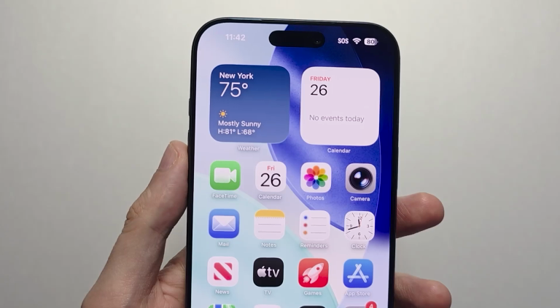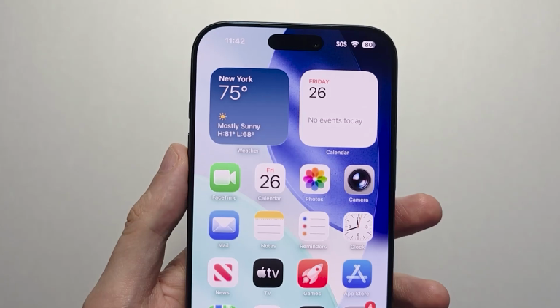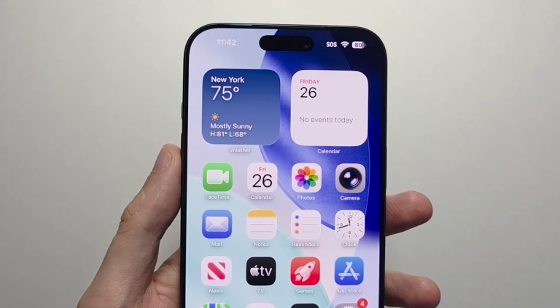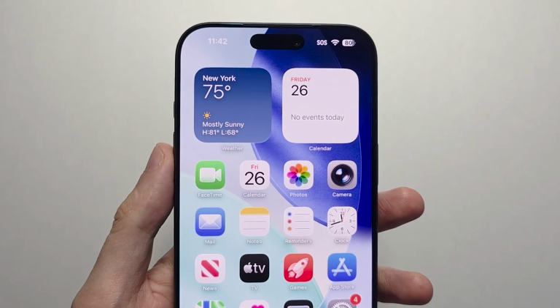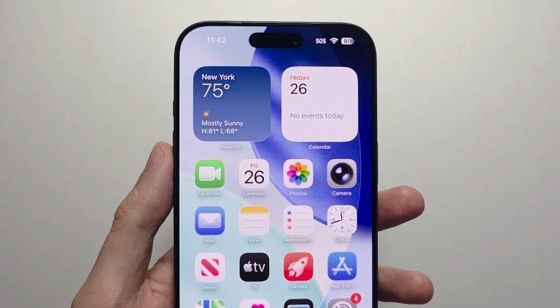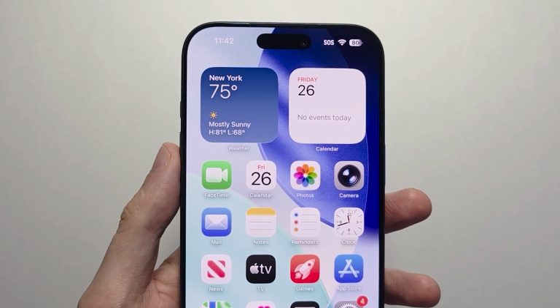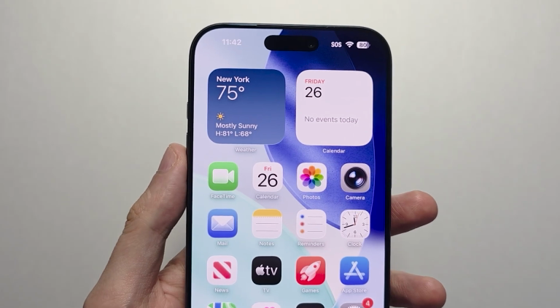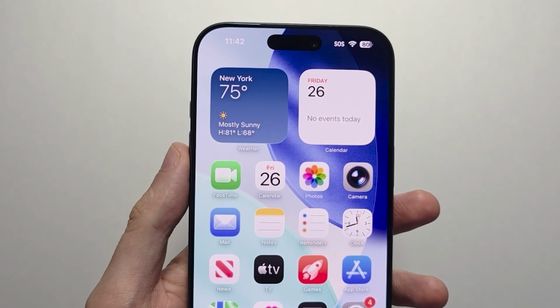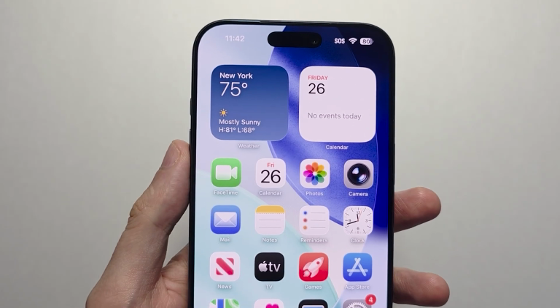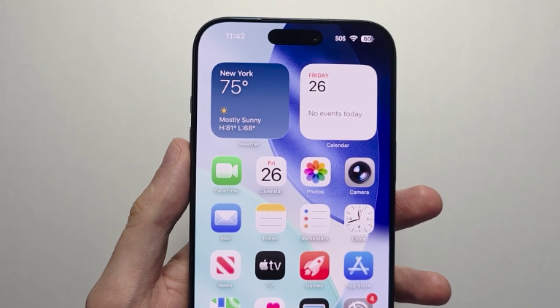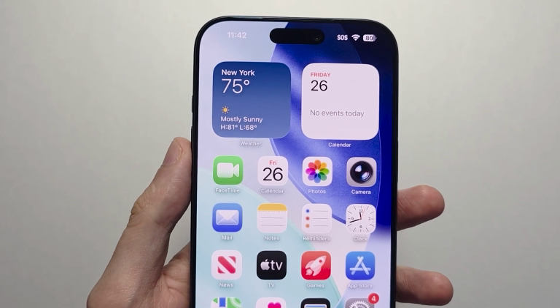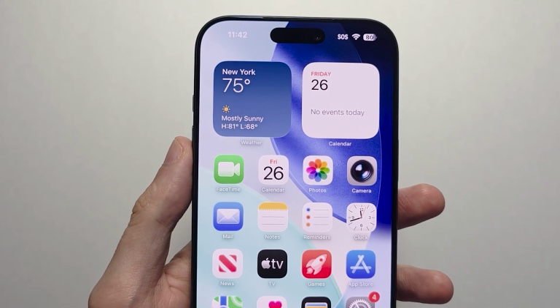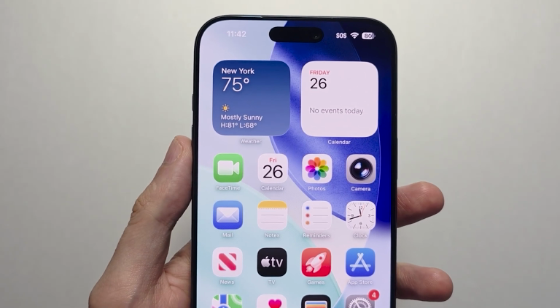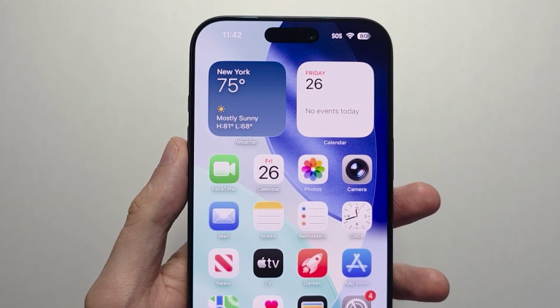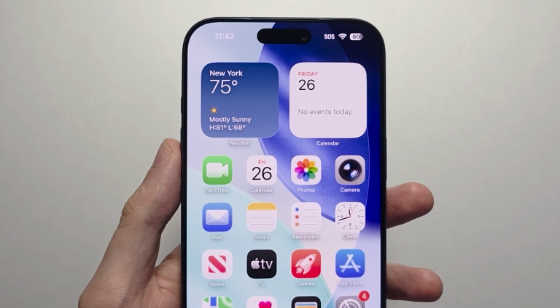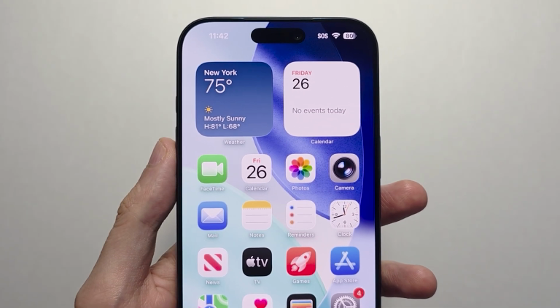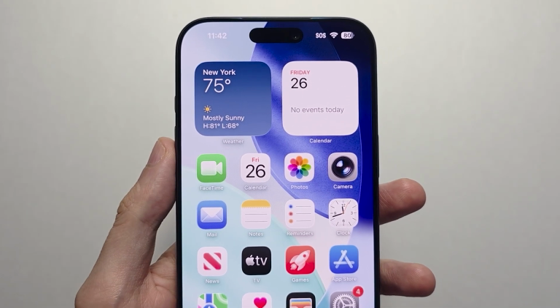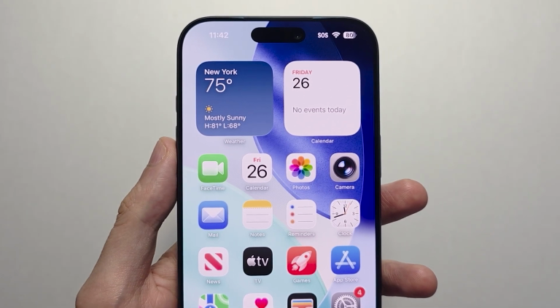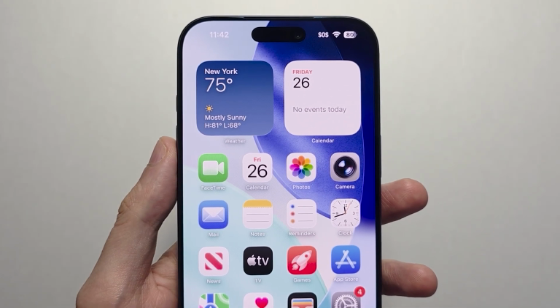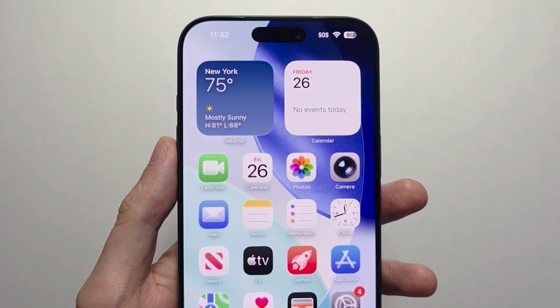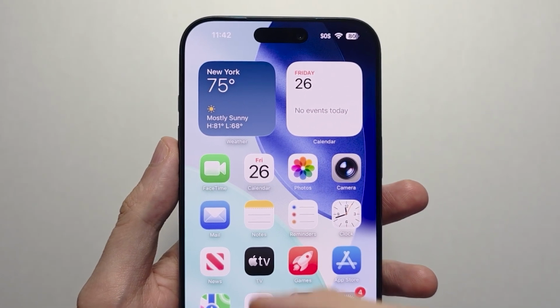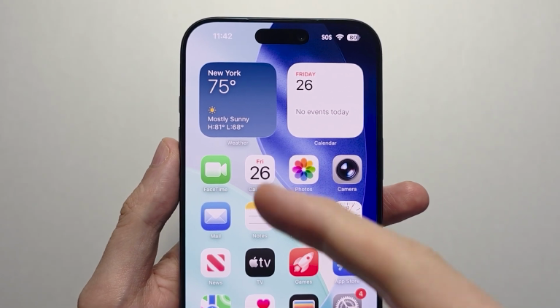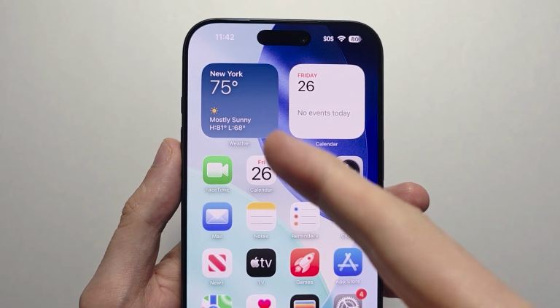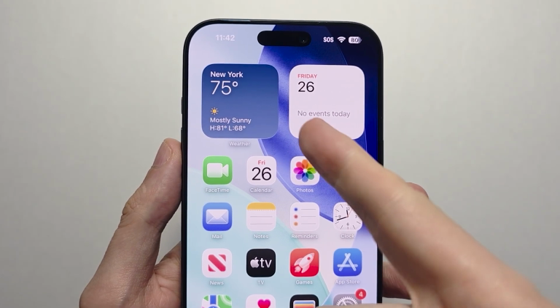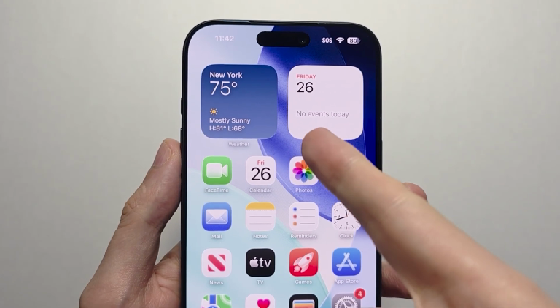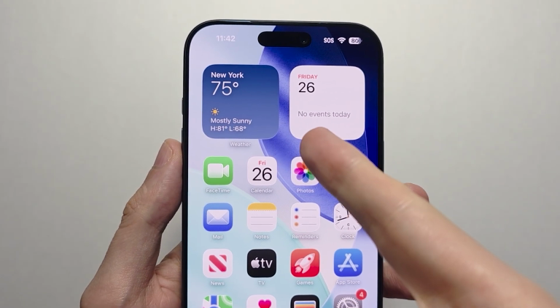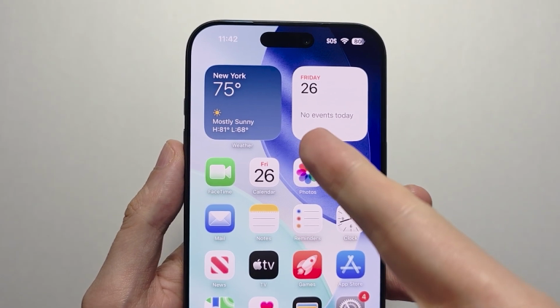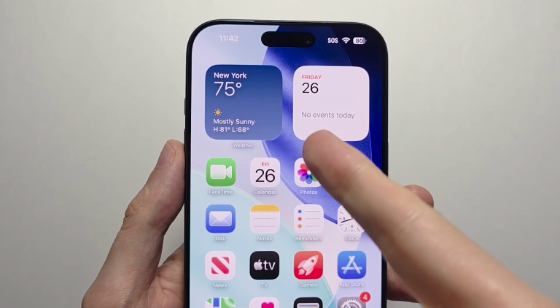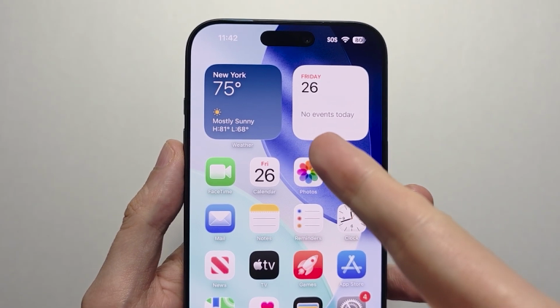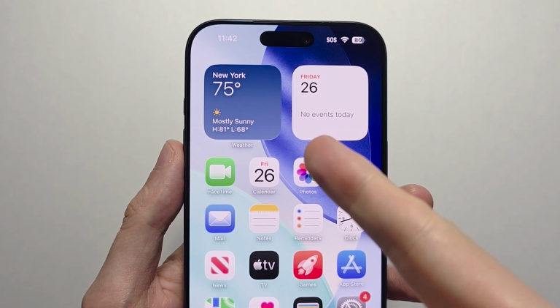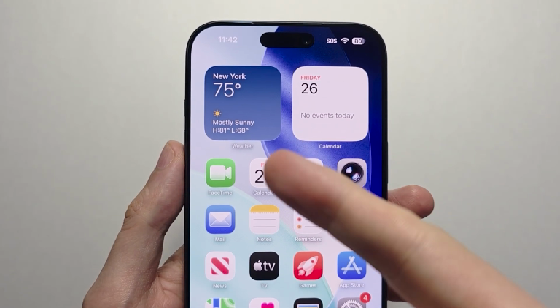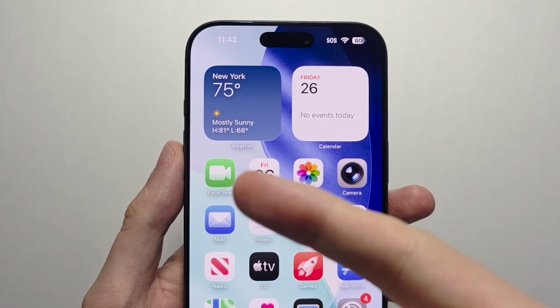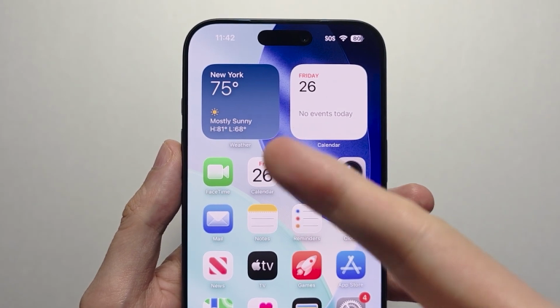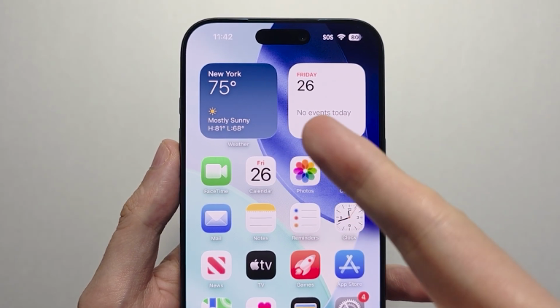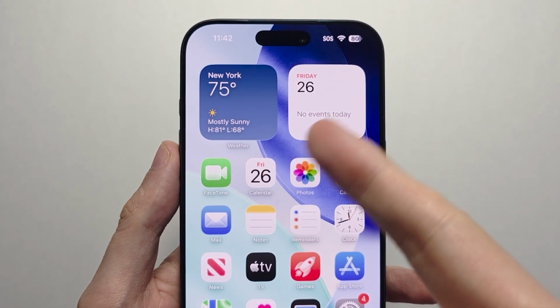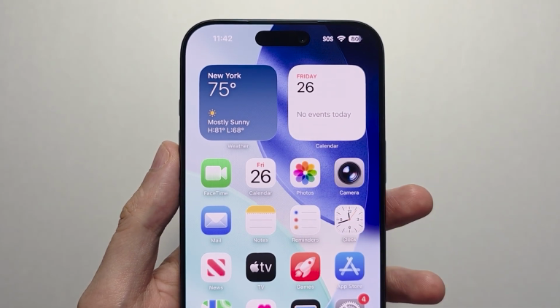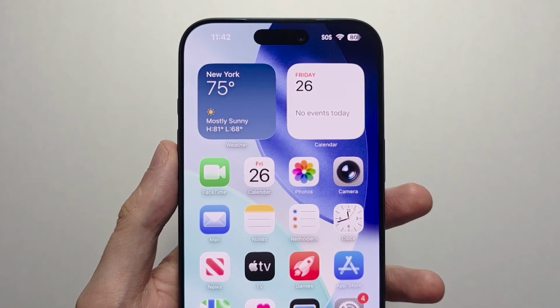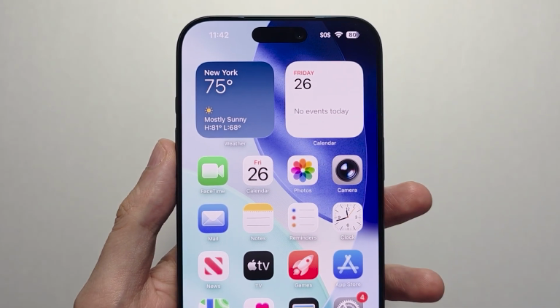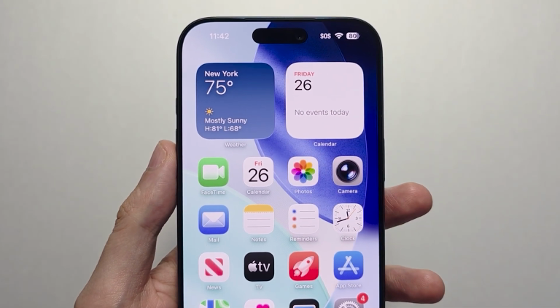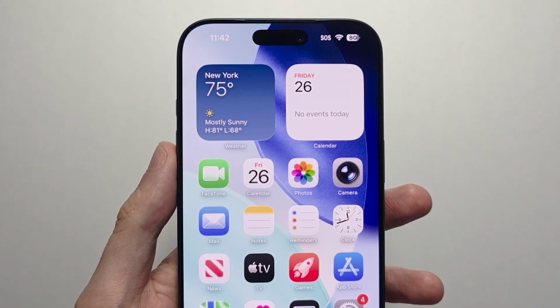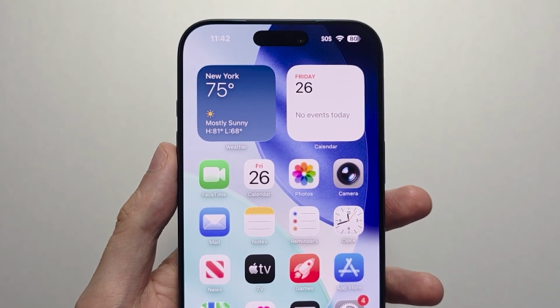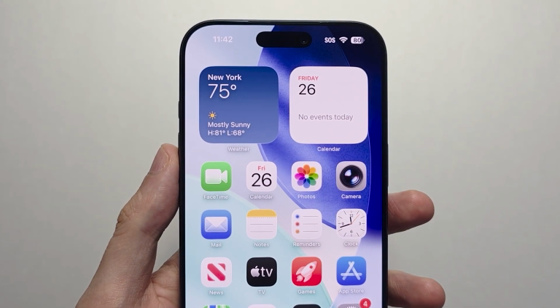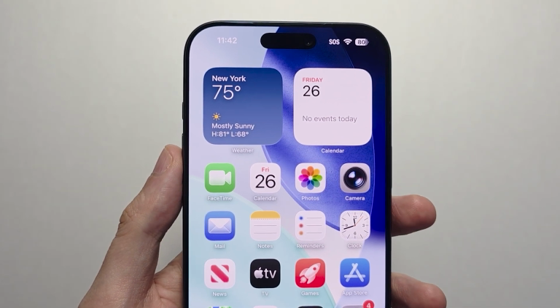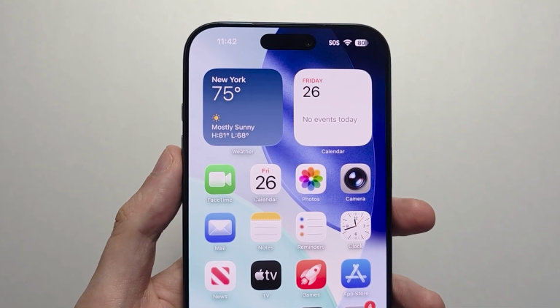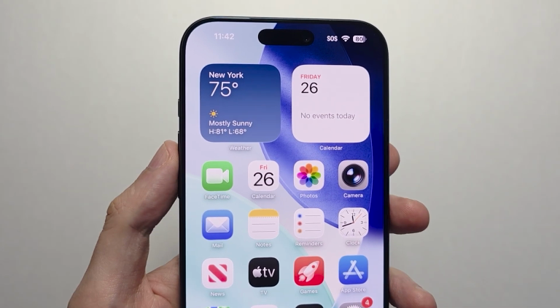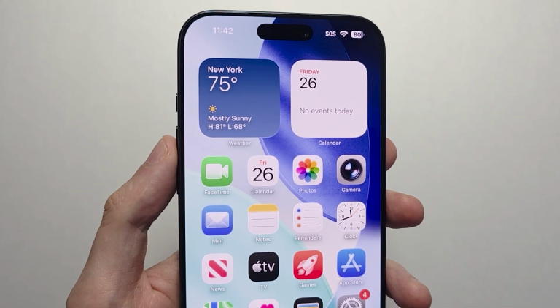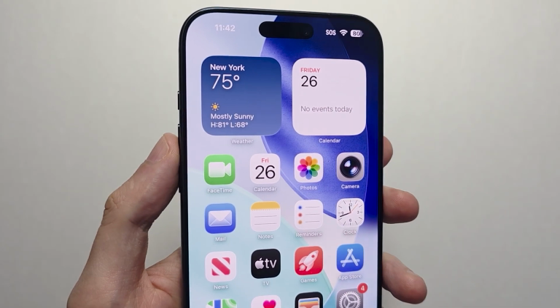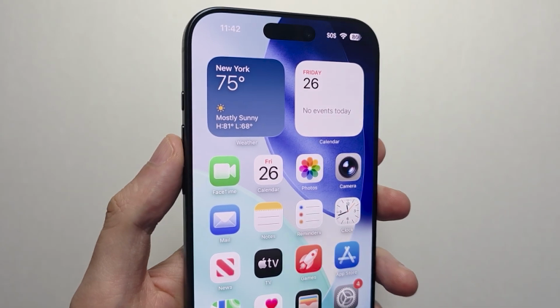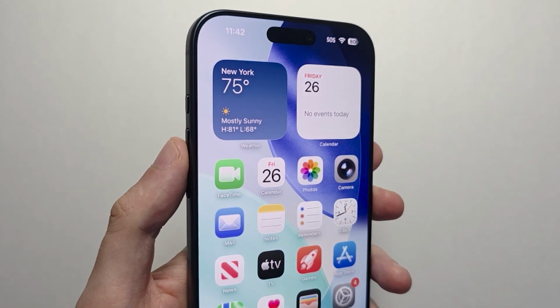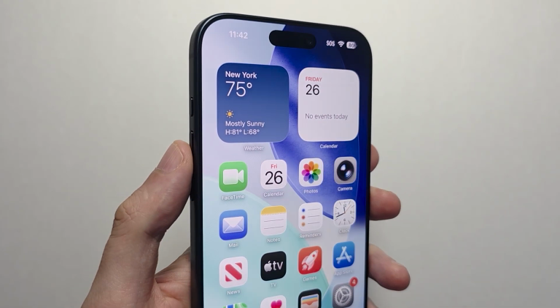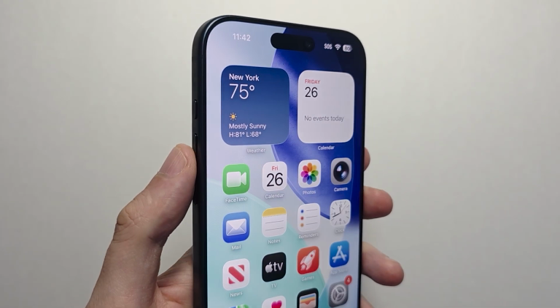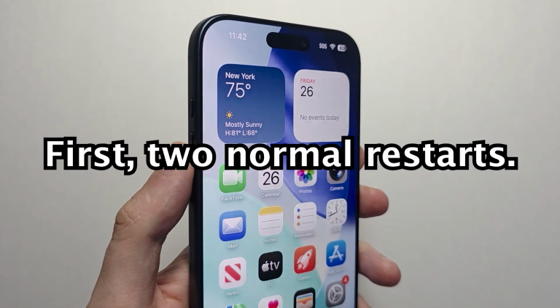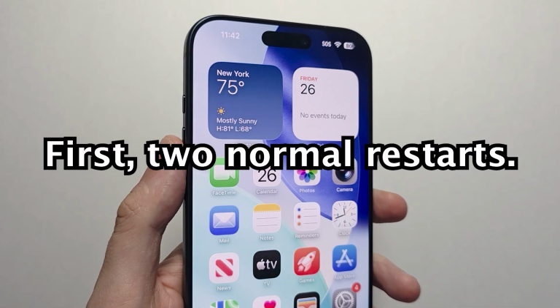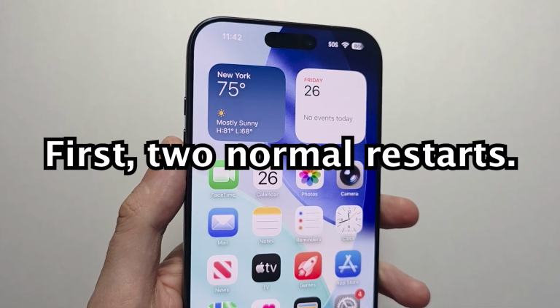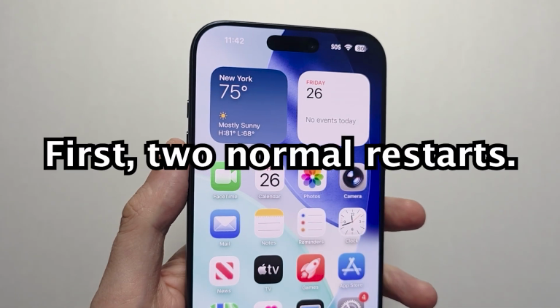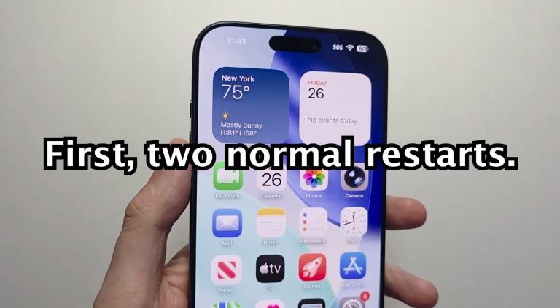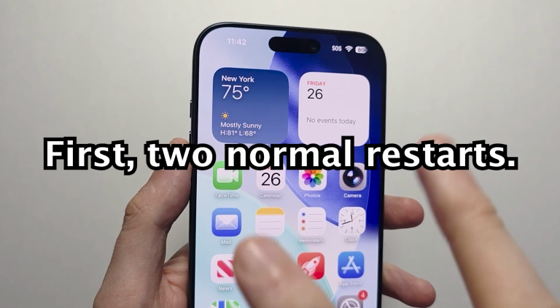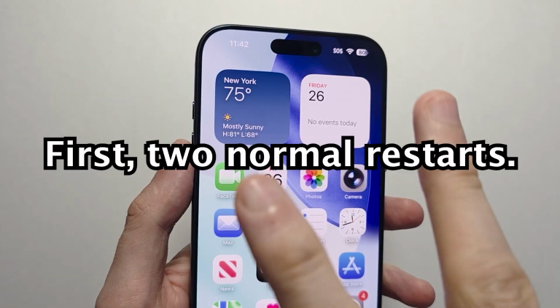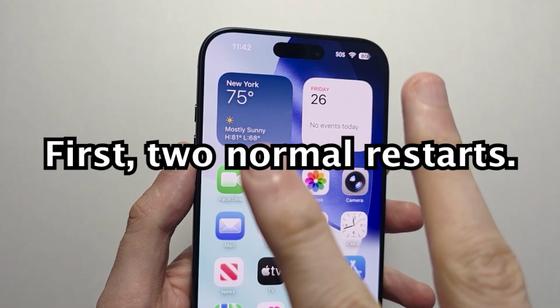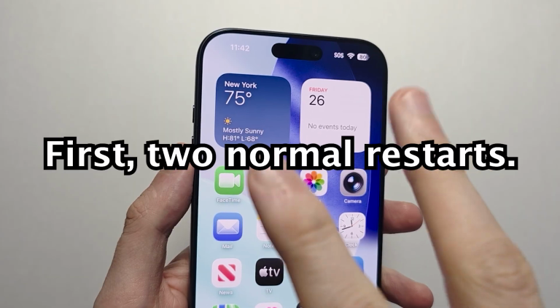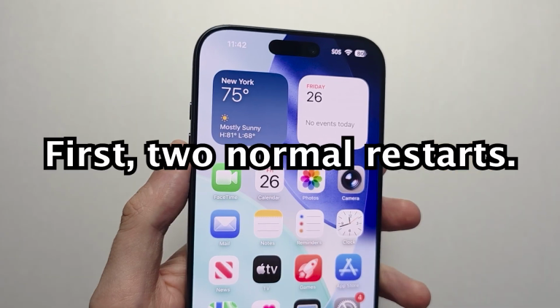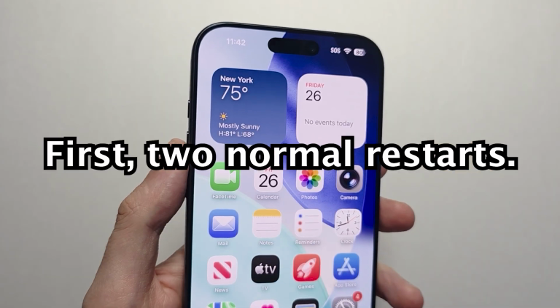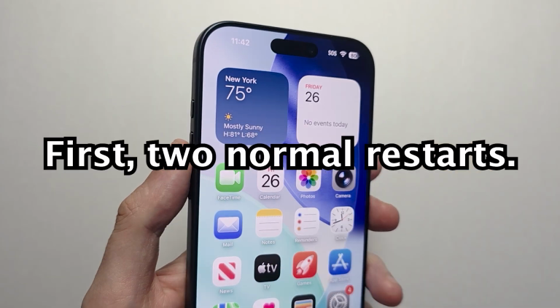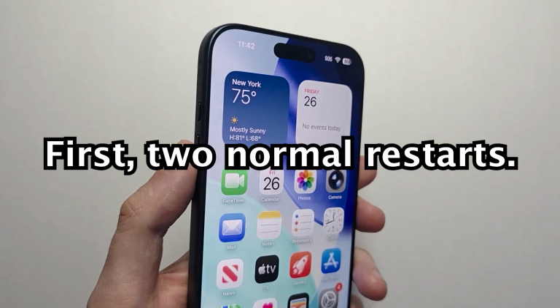Hey guys, I'm going to show you 3 ways to restart your iPhone including a force restart. First, the 2 normal ways.